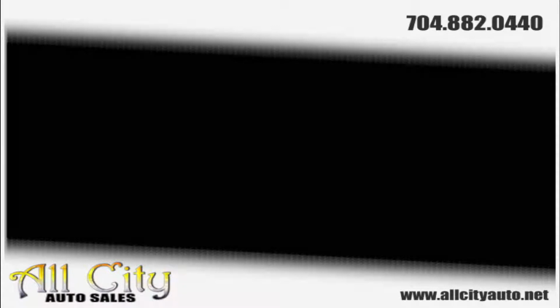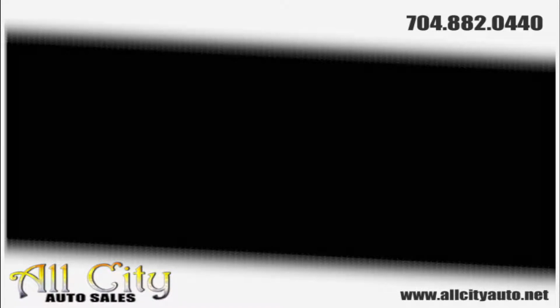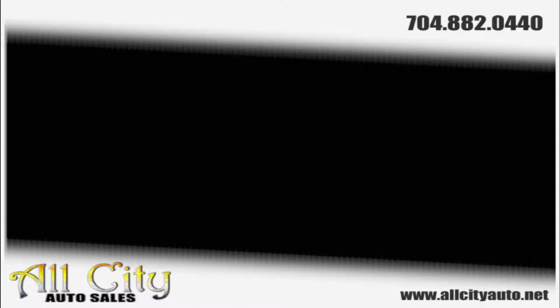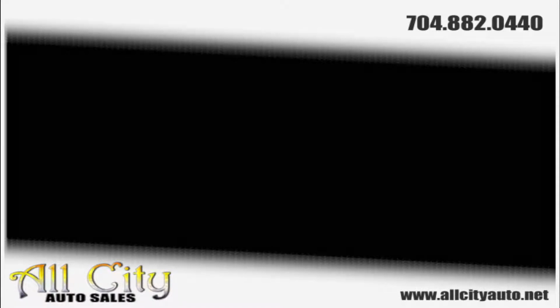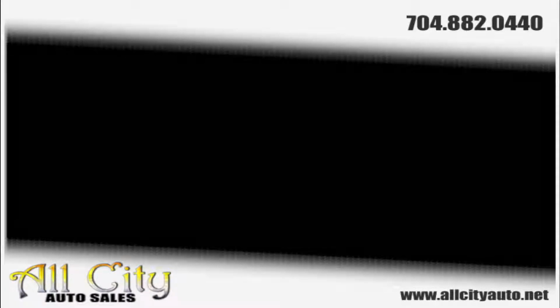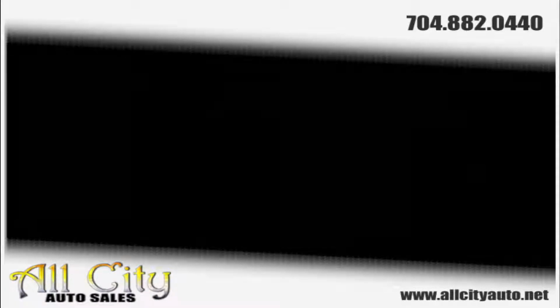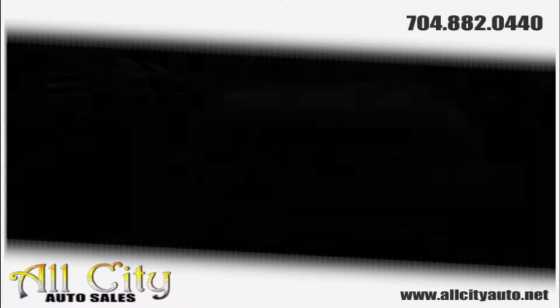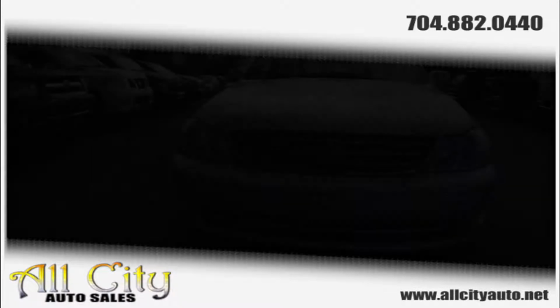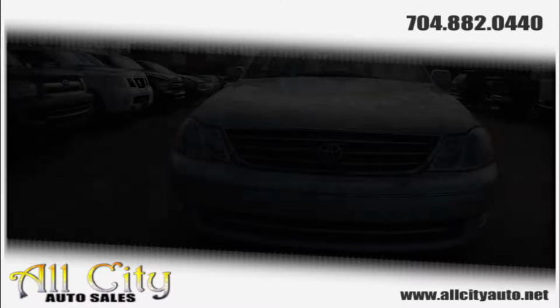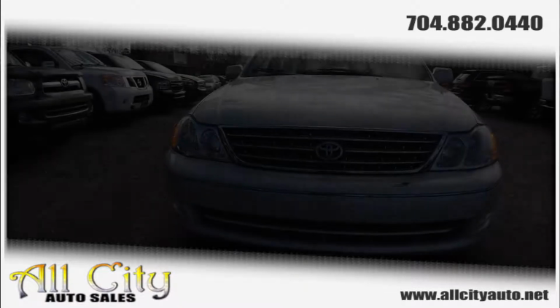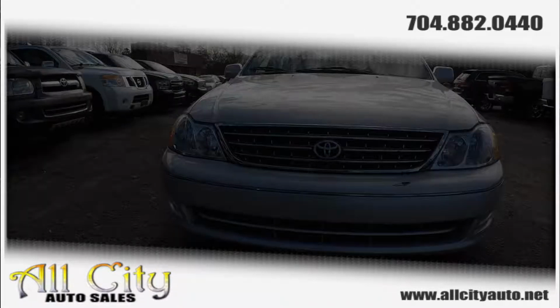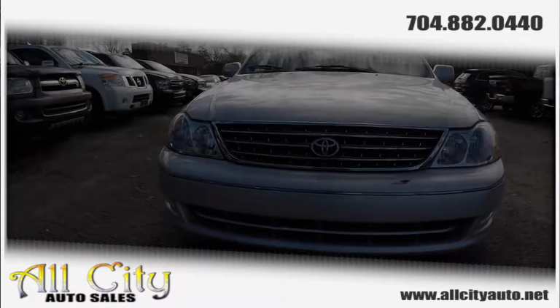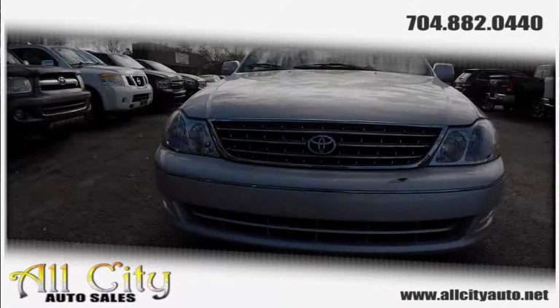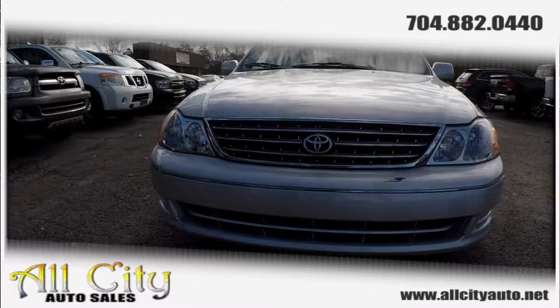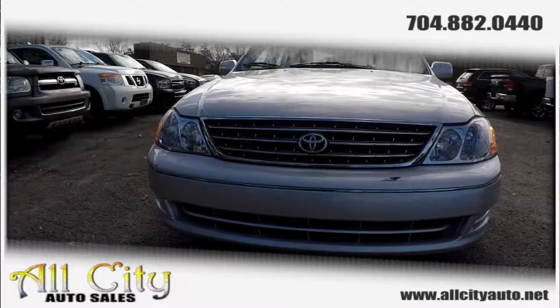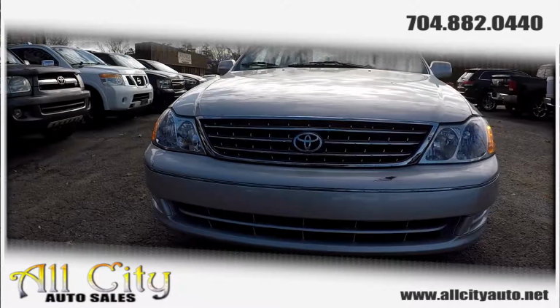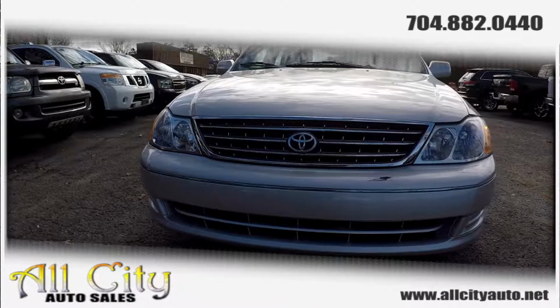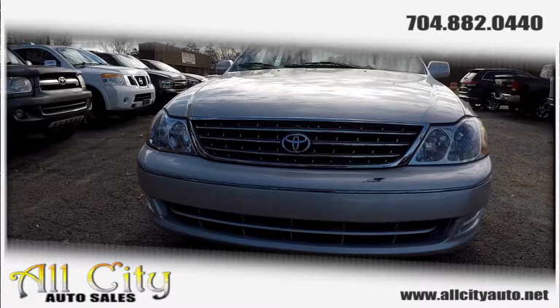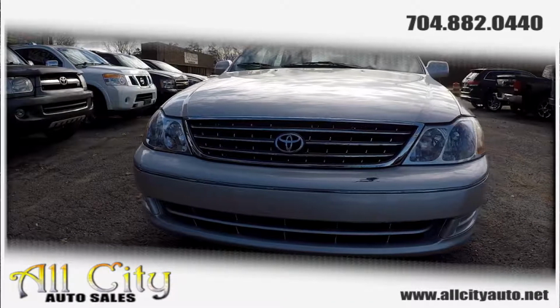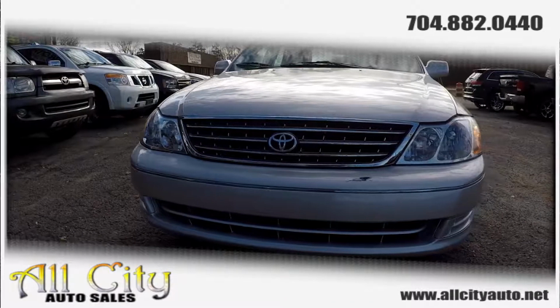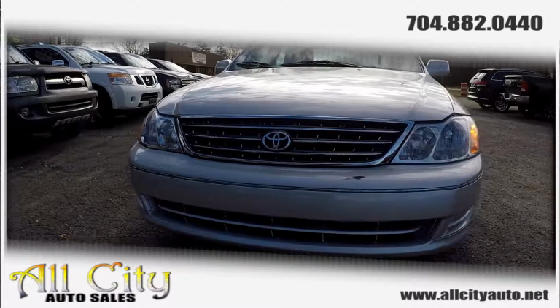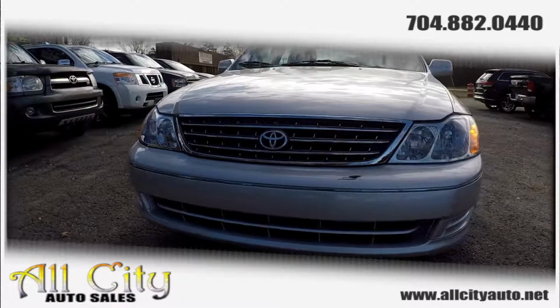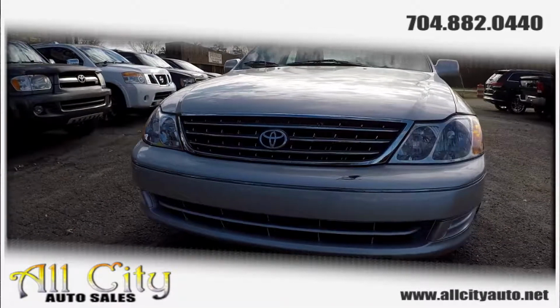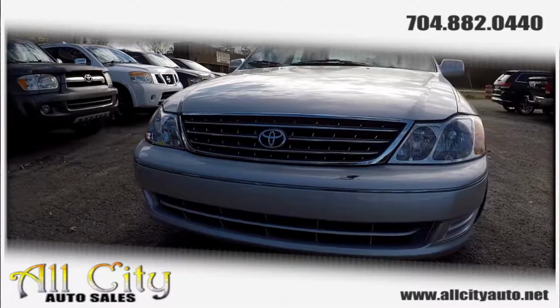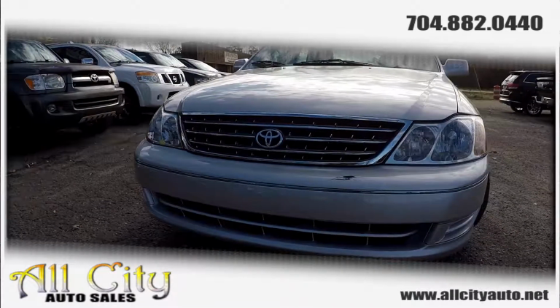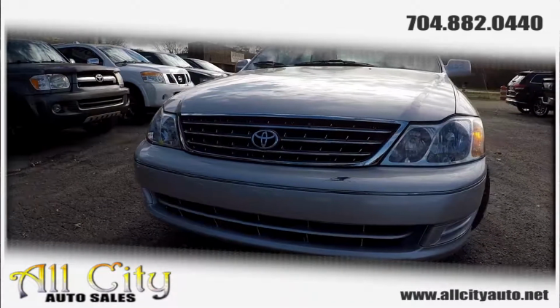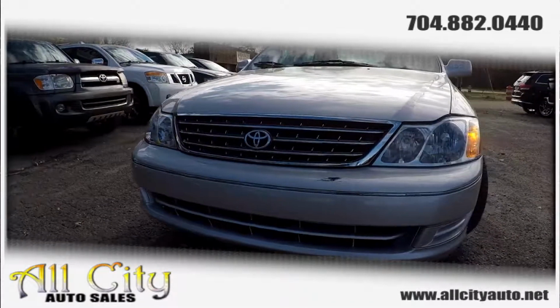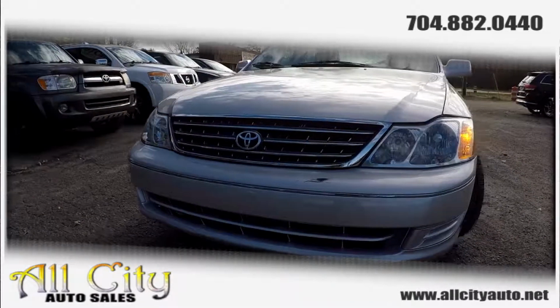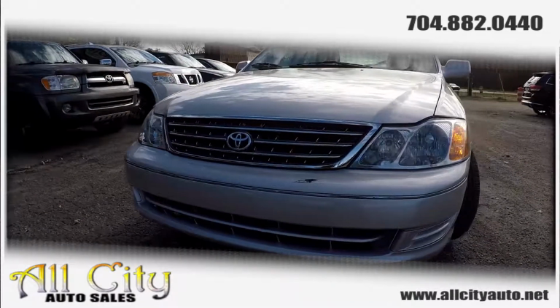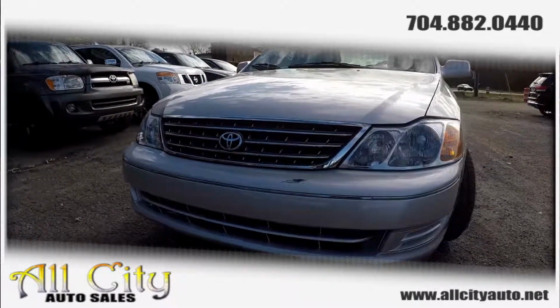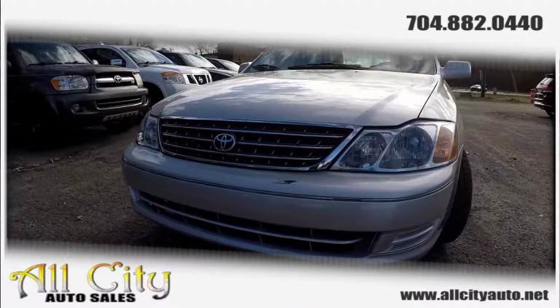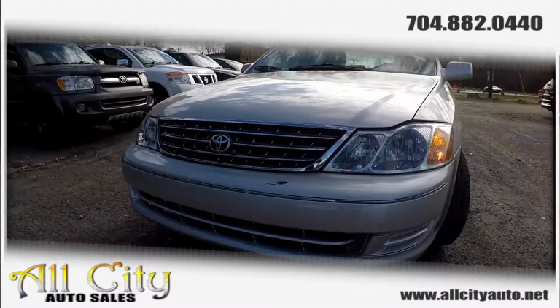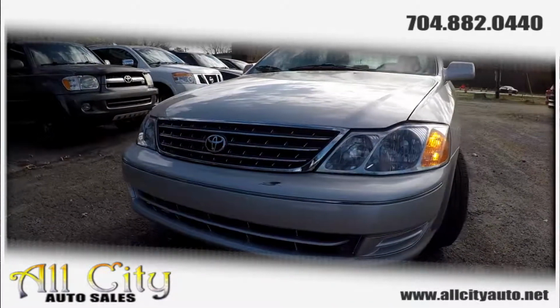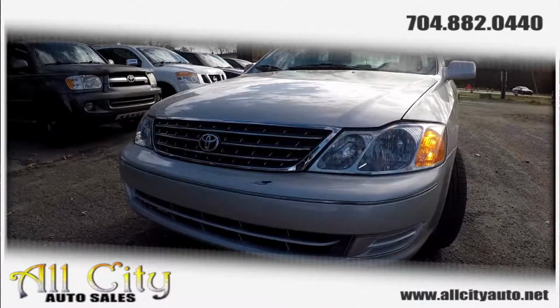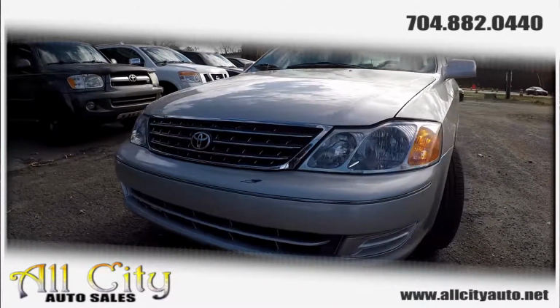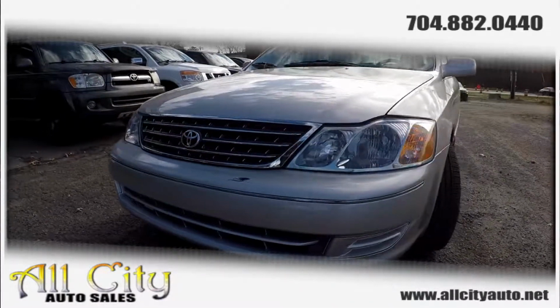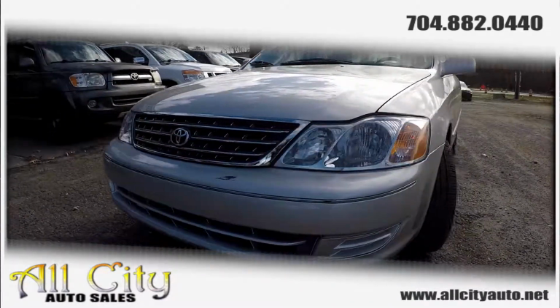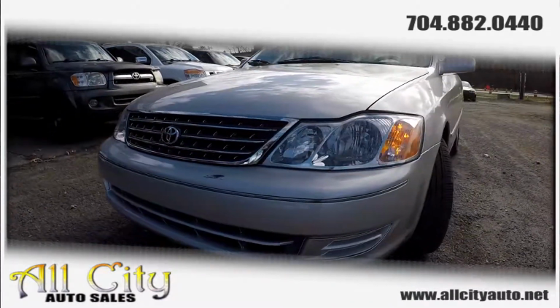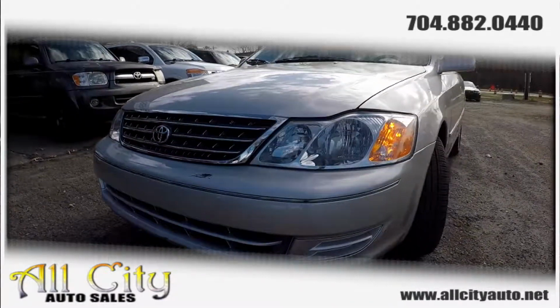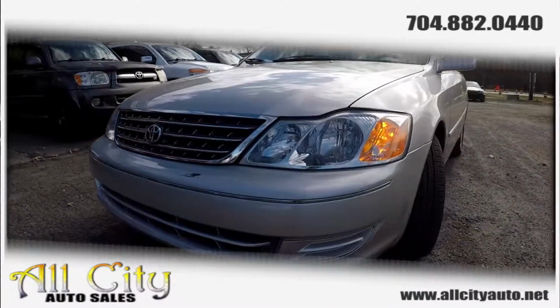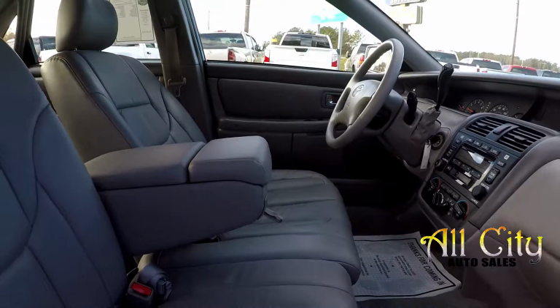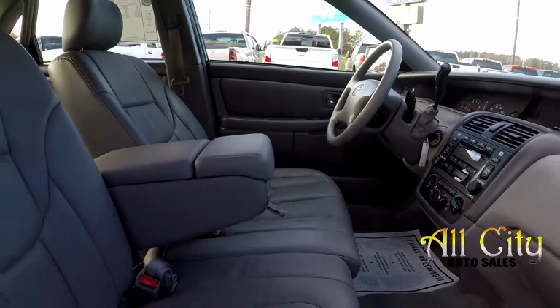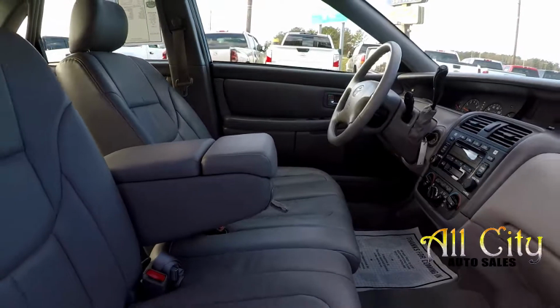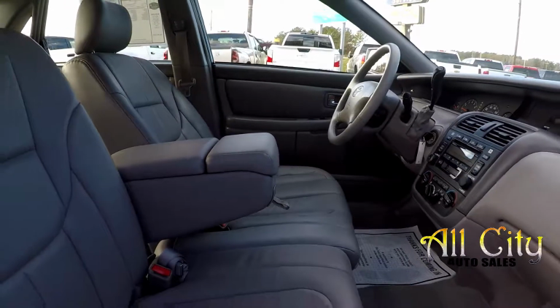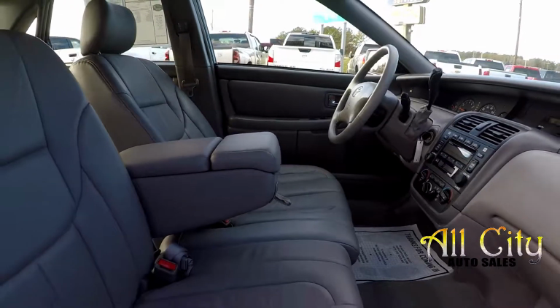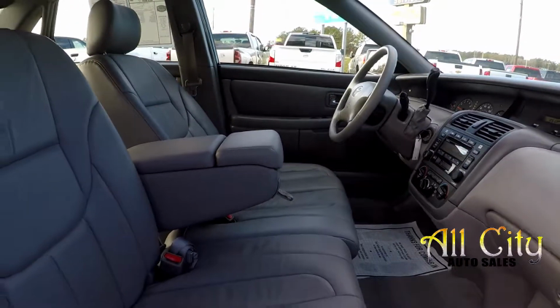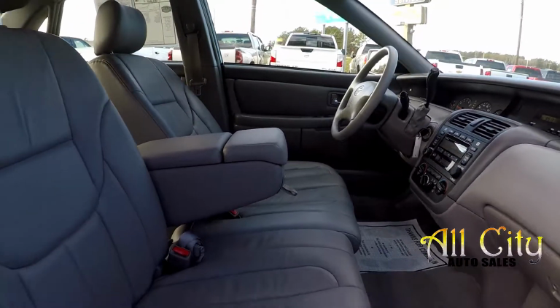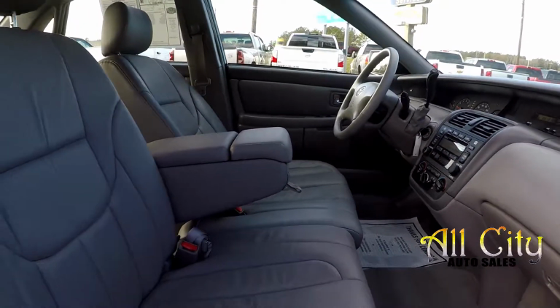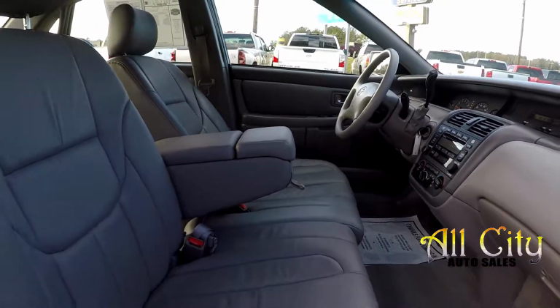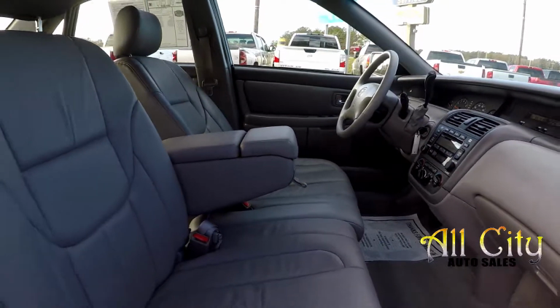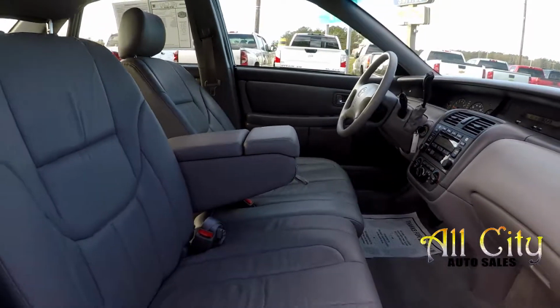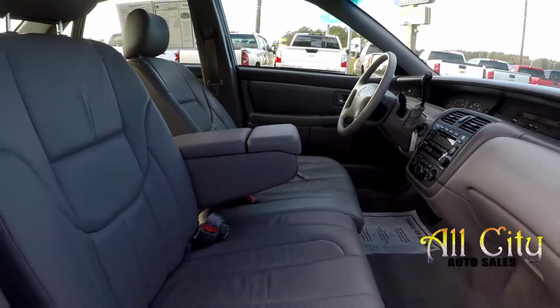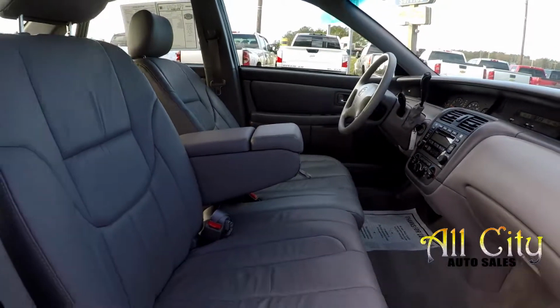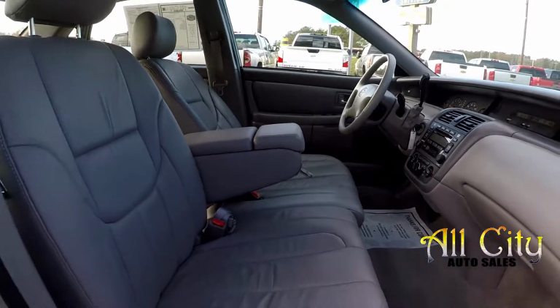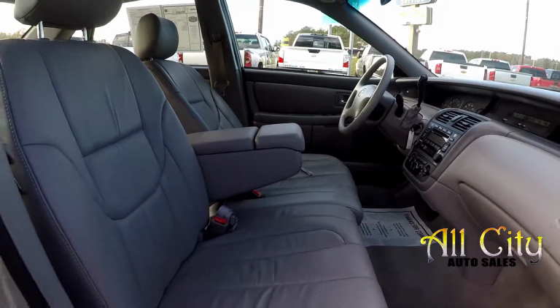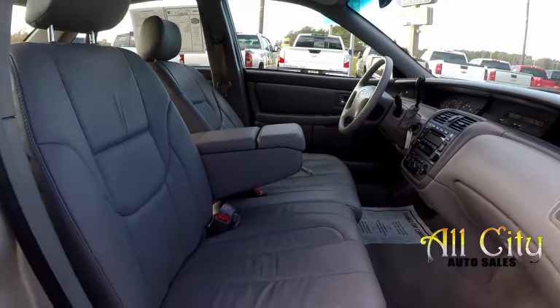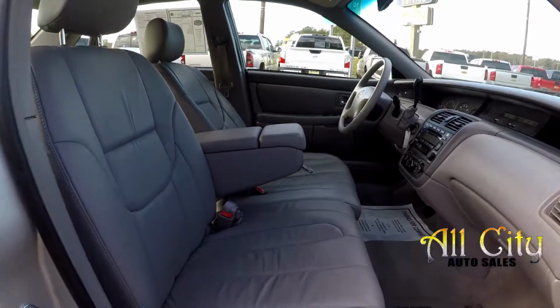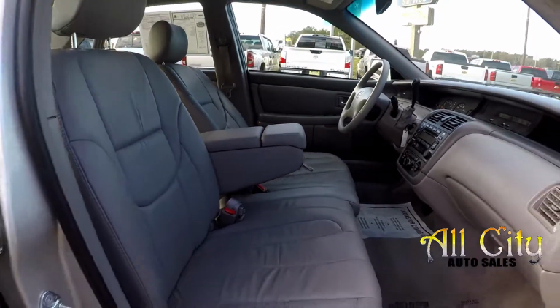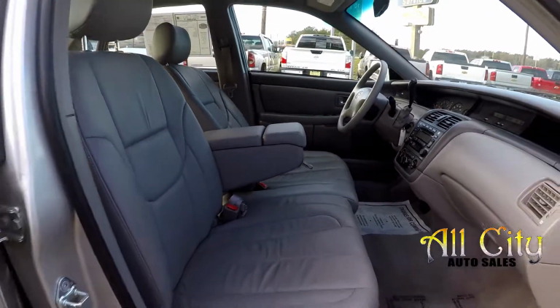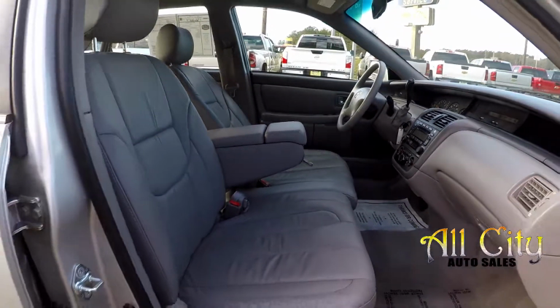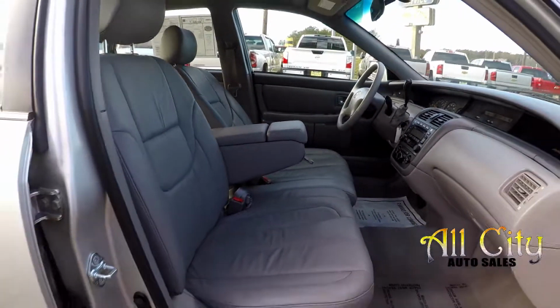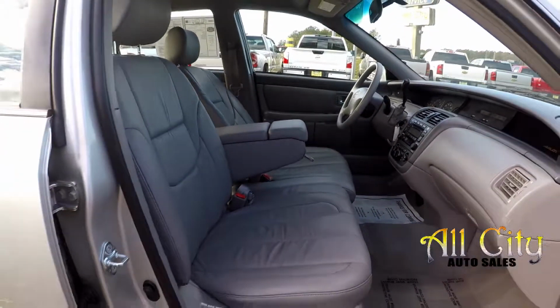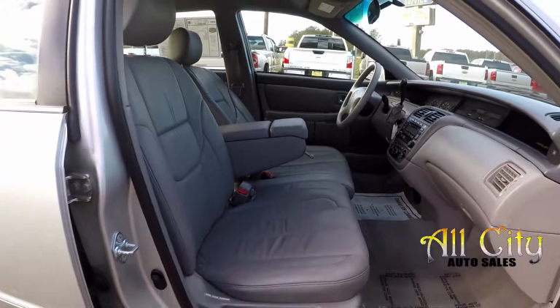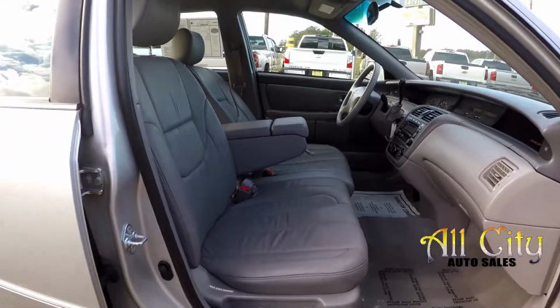Here you are looking at a 2003 Toyota Avalon. I'm going to start a quick walk around here, first coming in and checking out these tires, looking for tread.